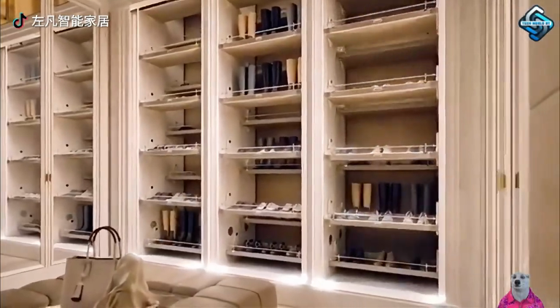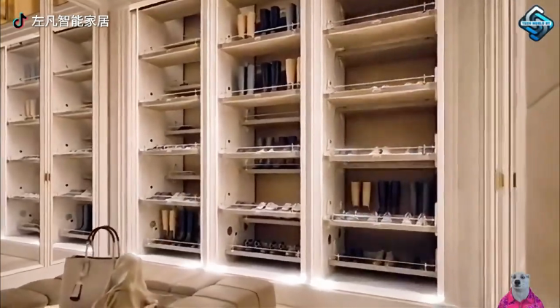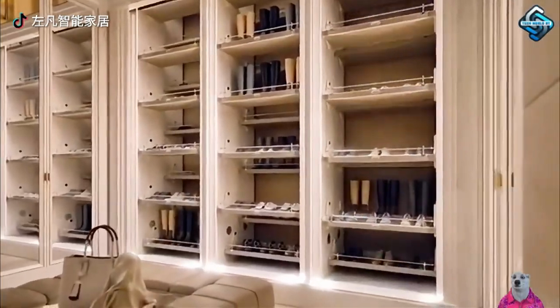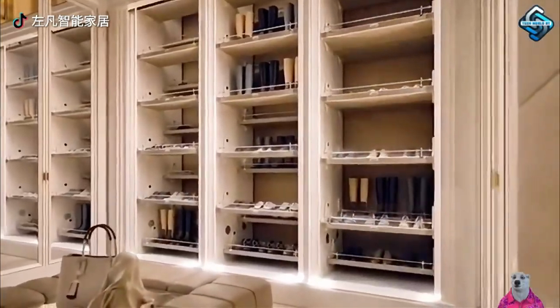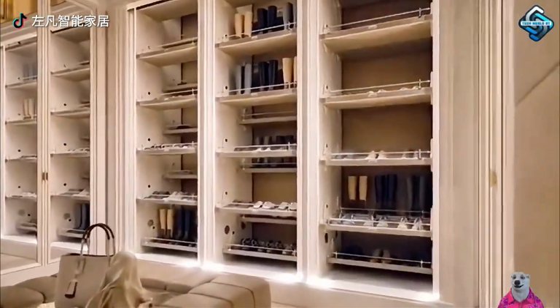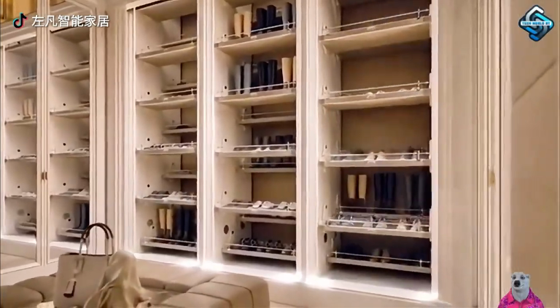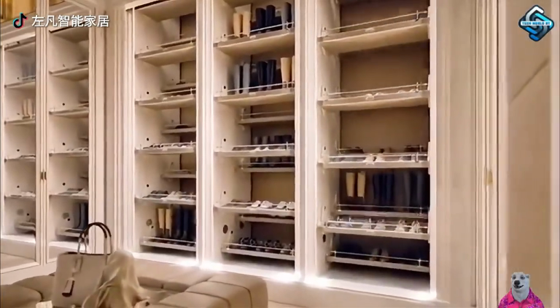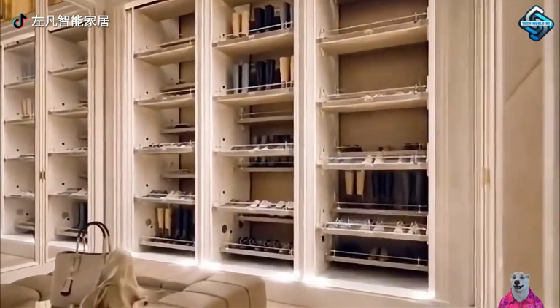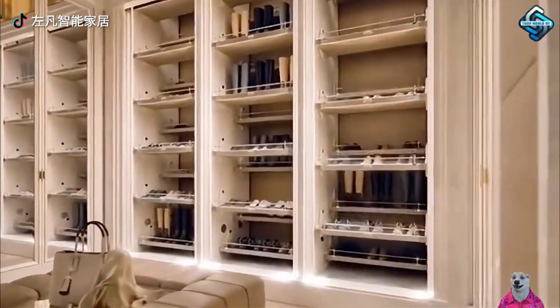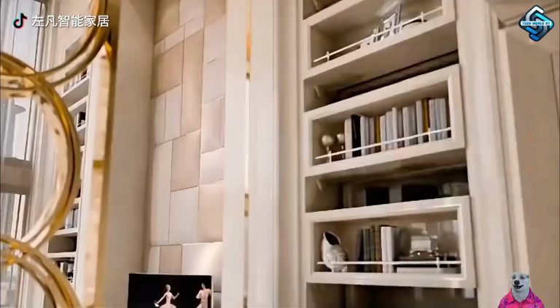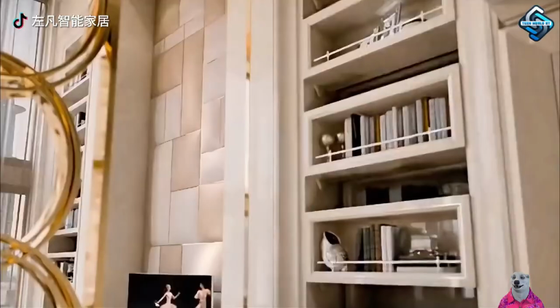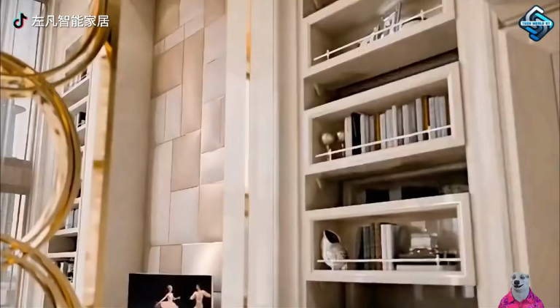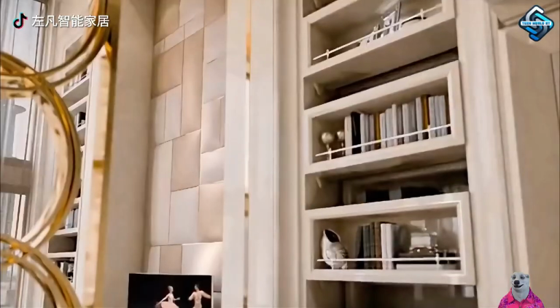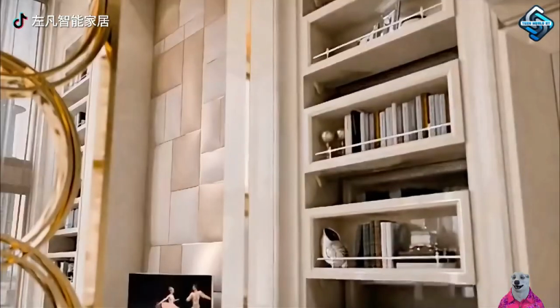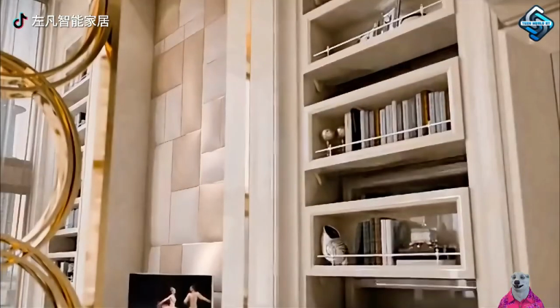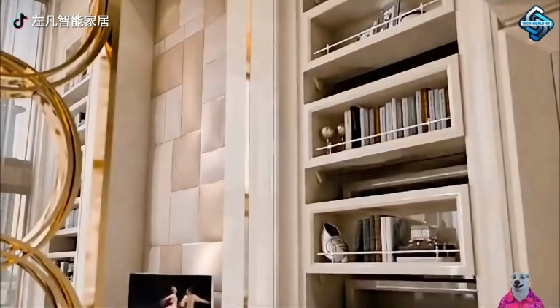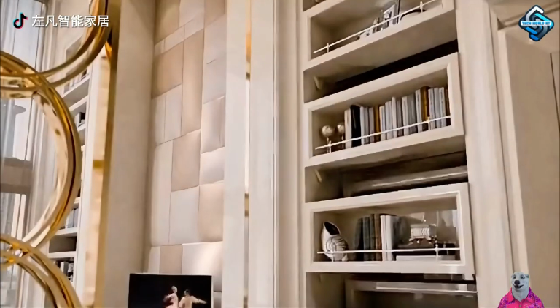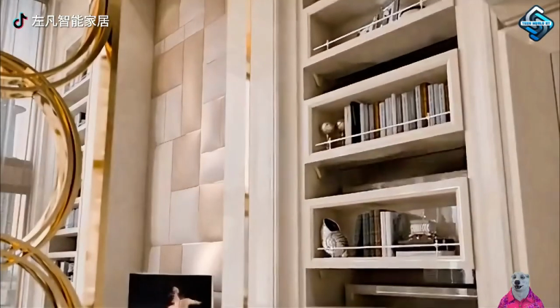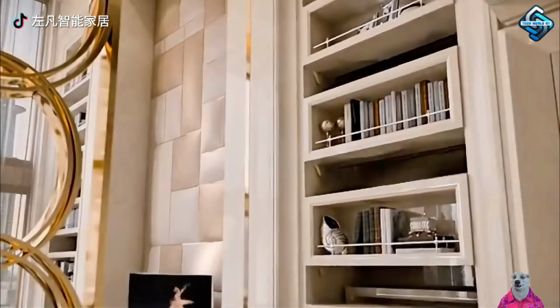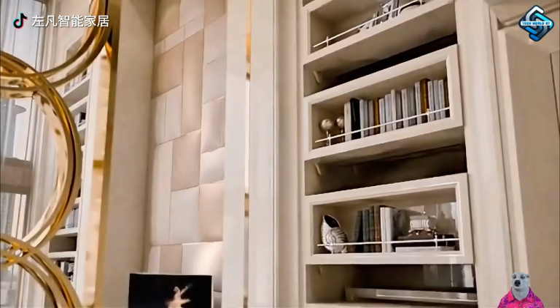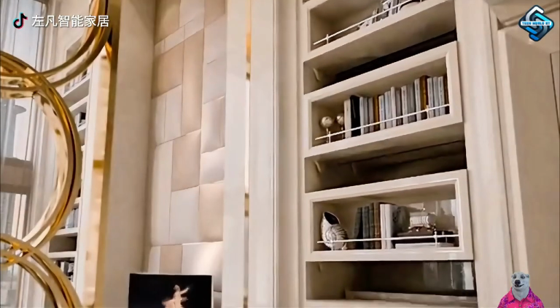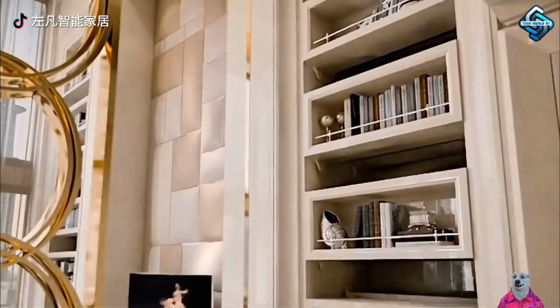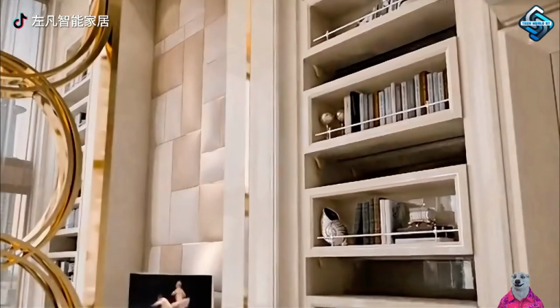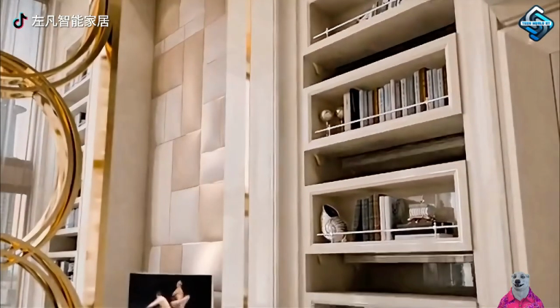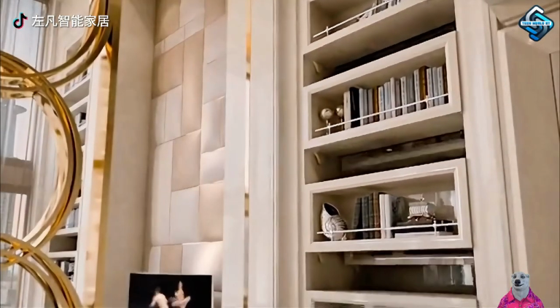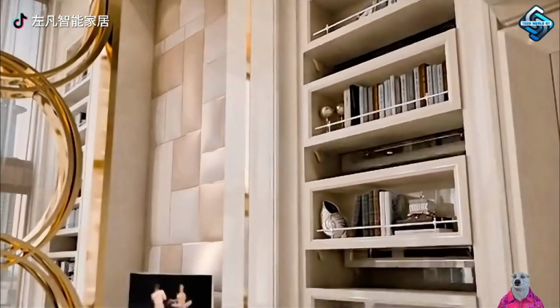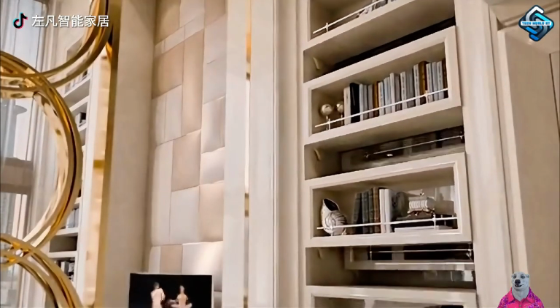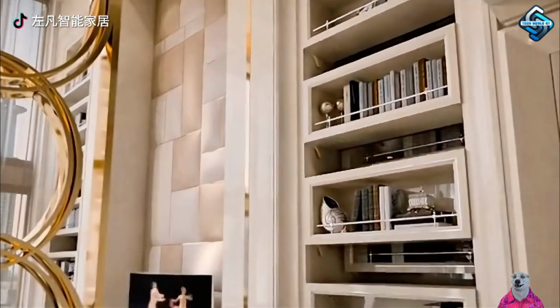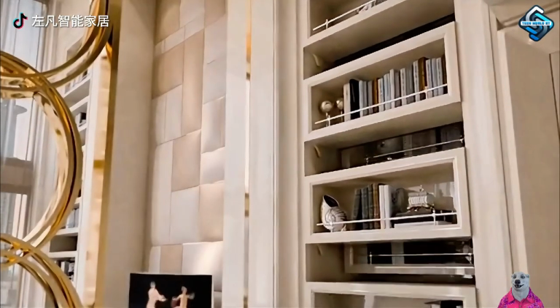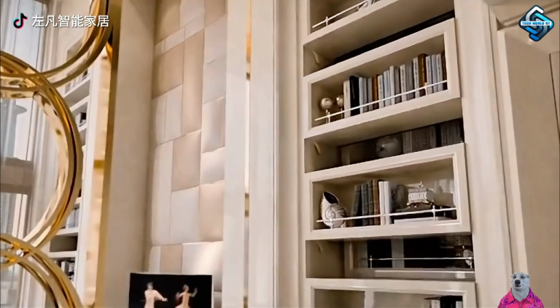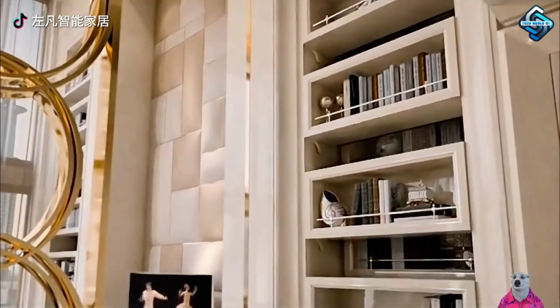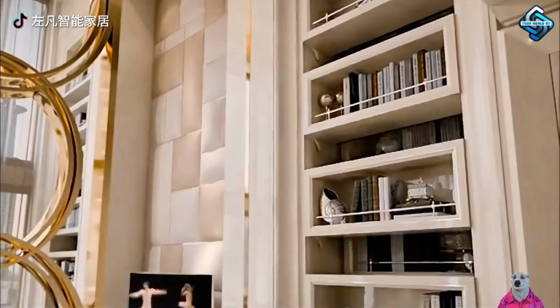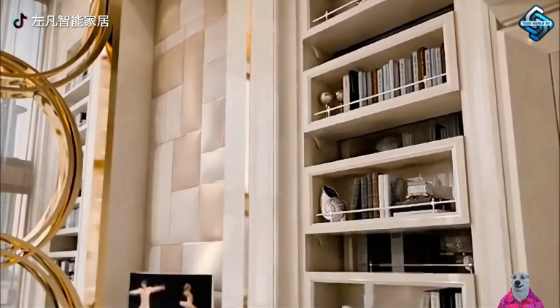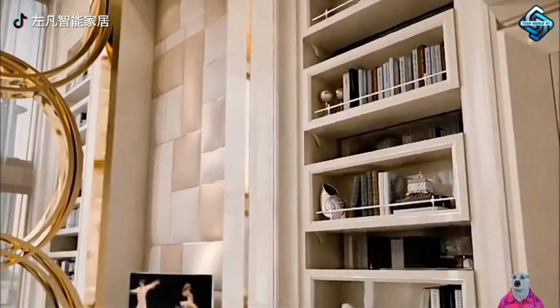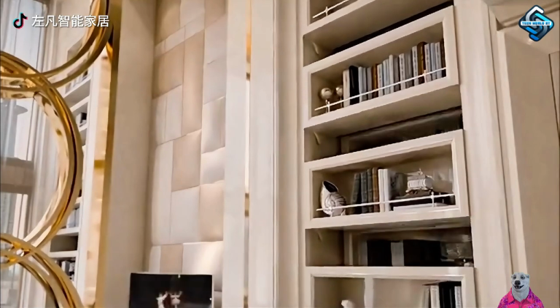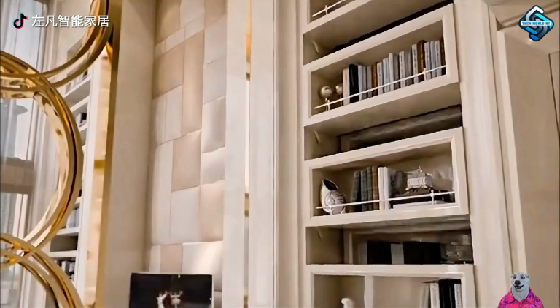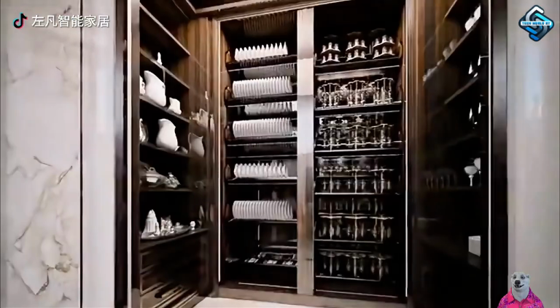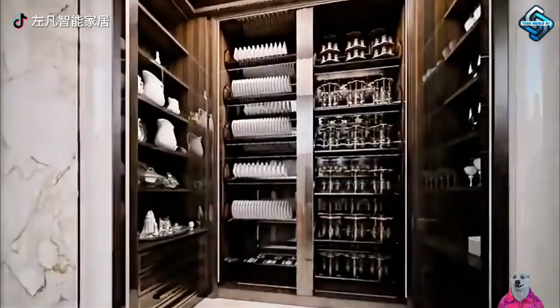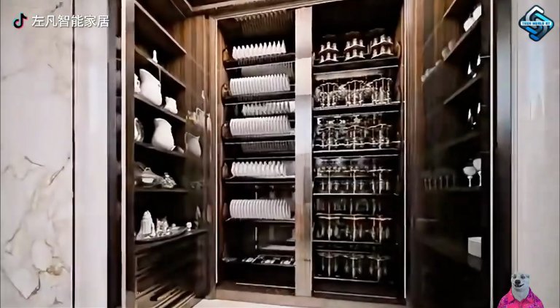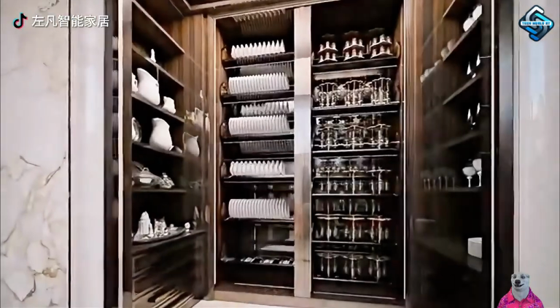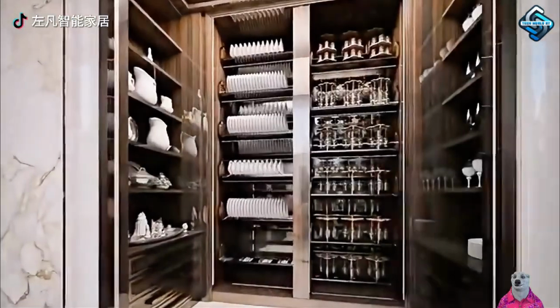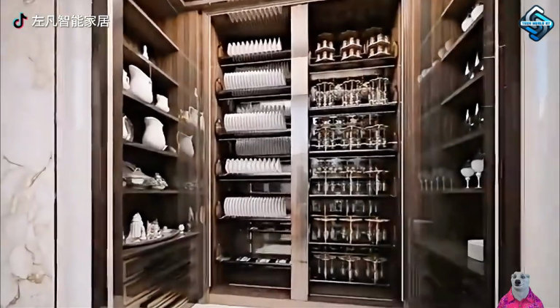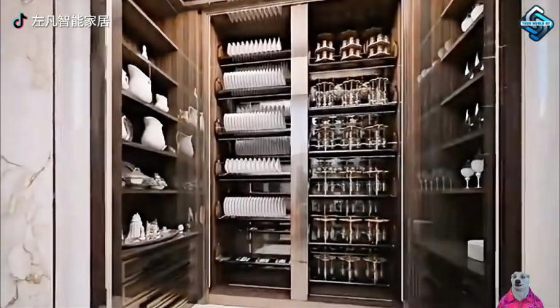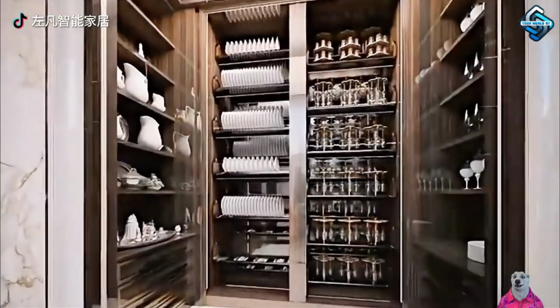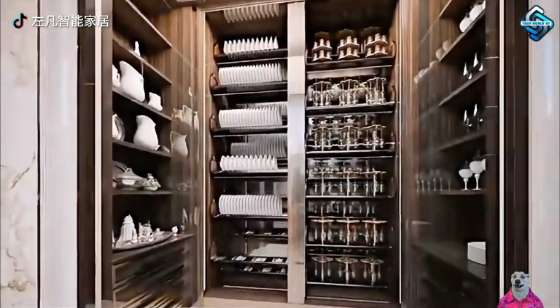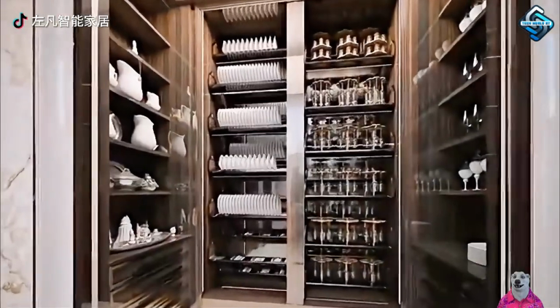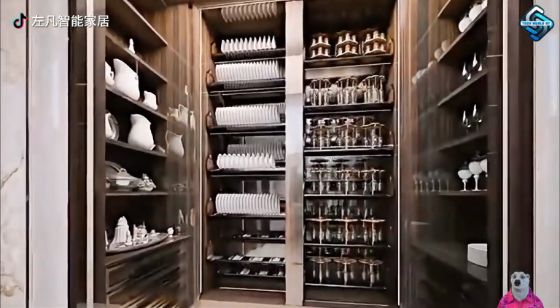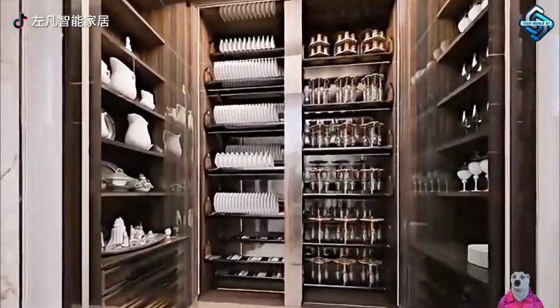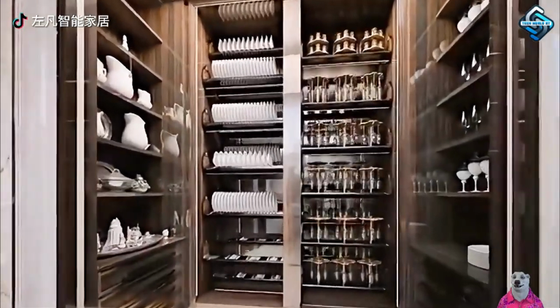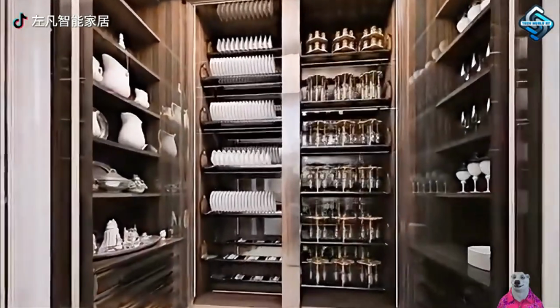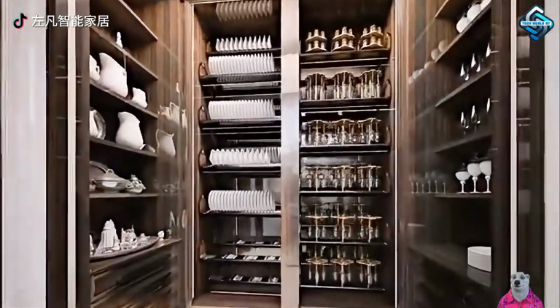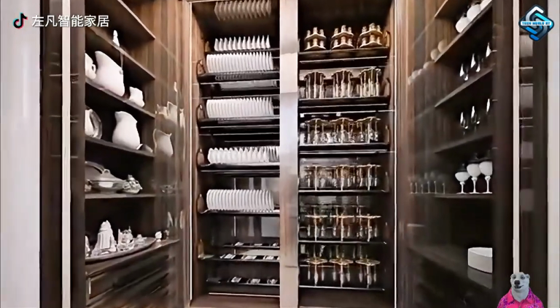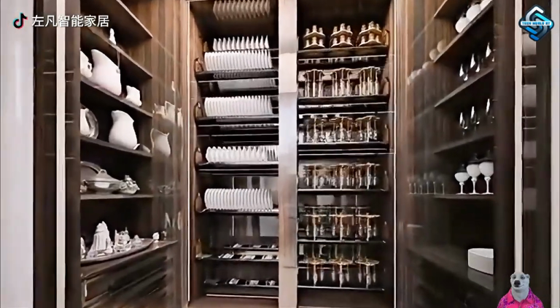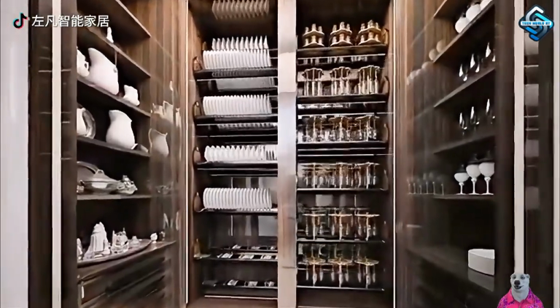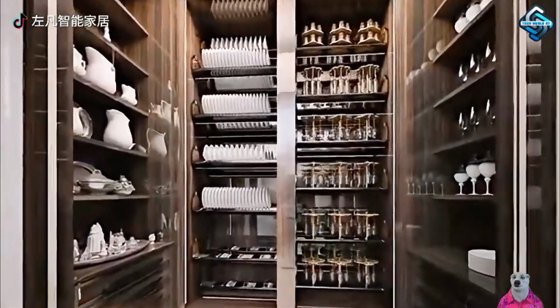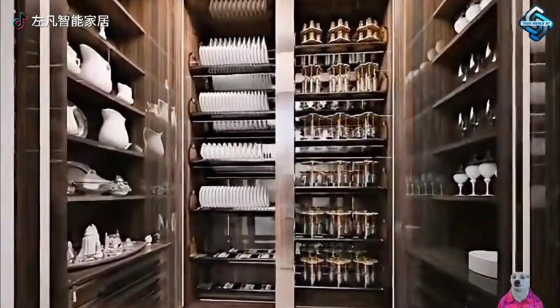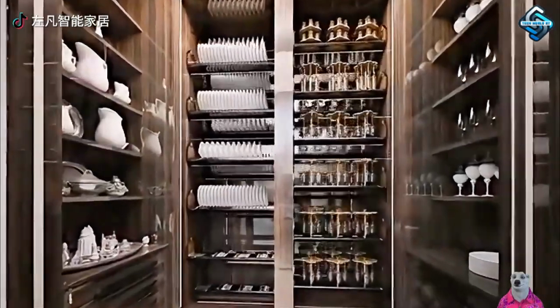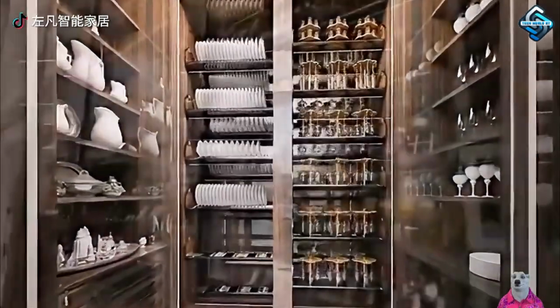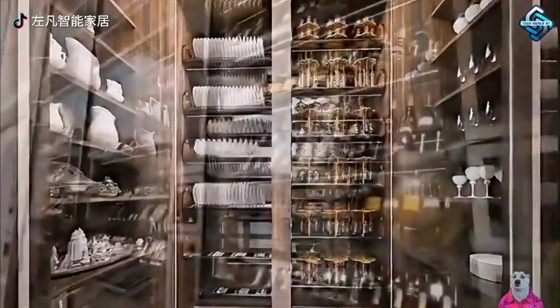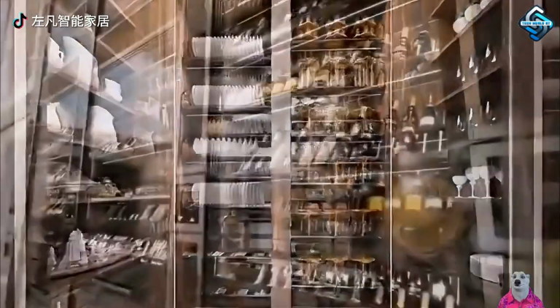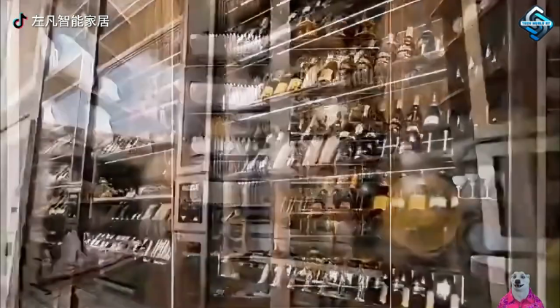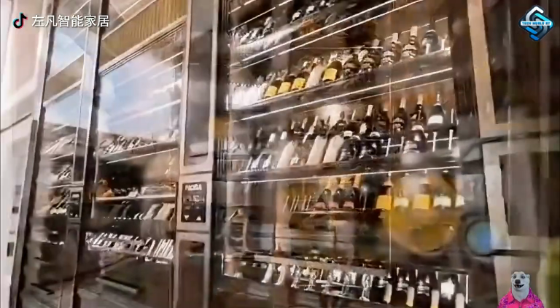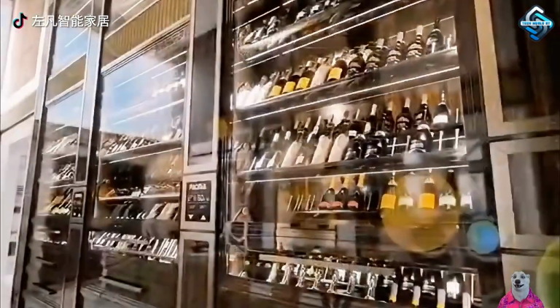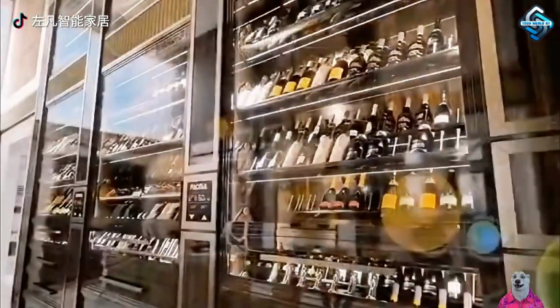Effortlessly display and organize items with an automatic rotating system for a dust-free, modern, and elegant home.